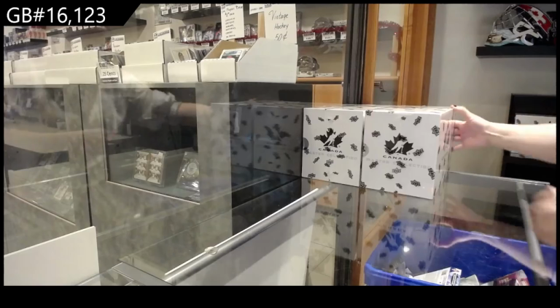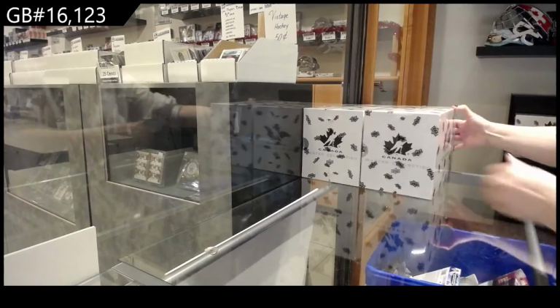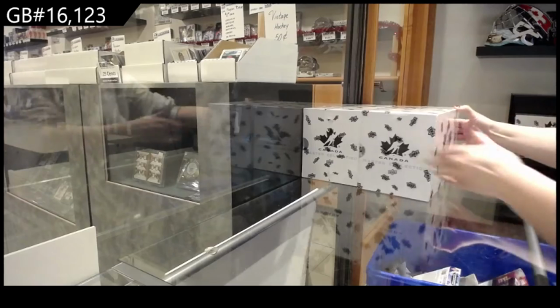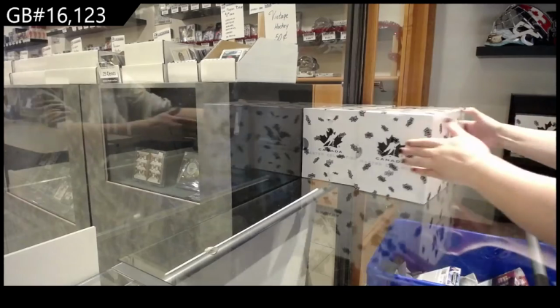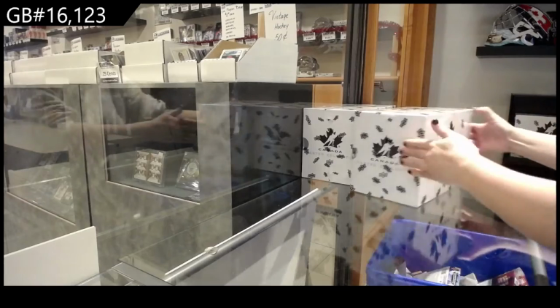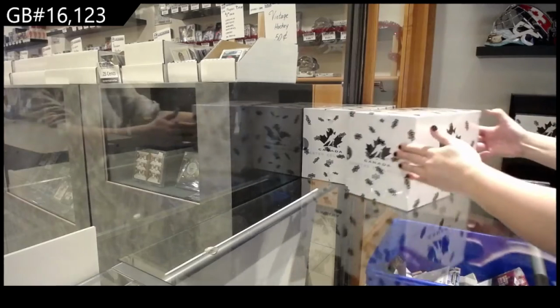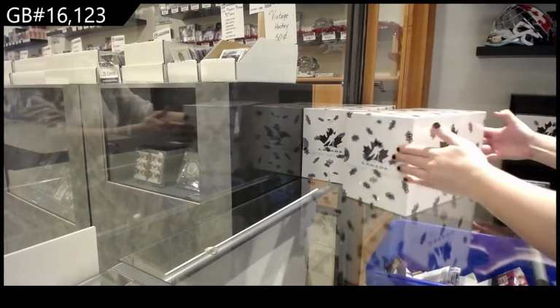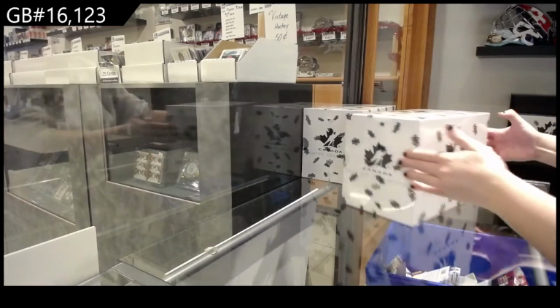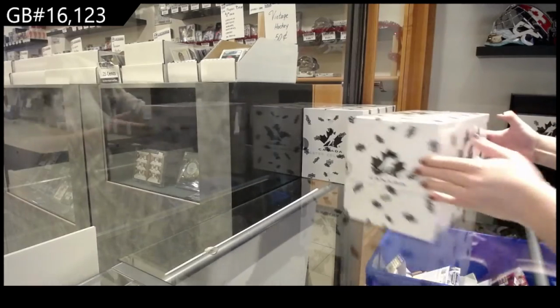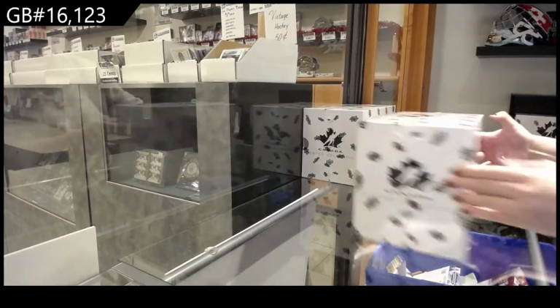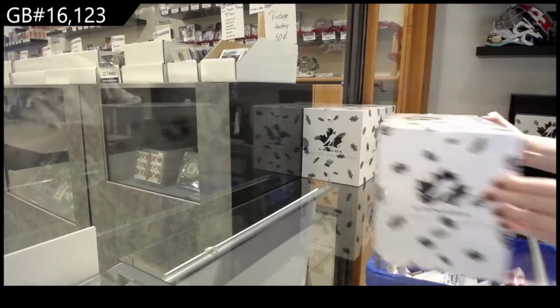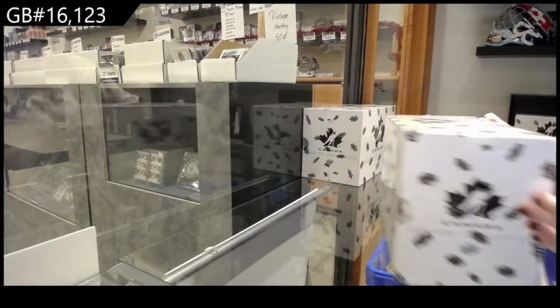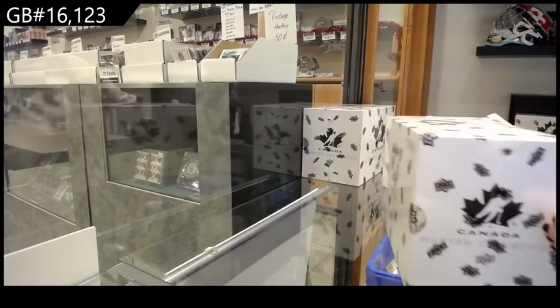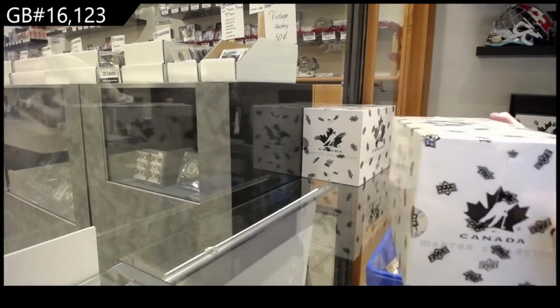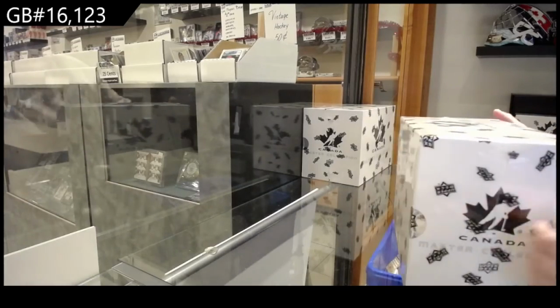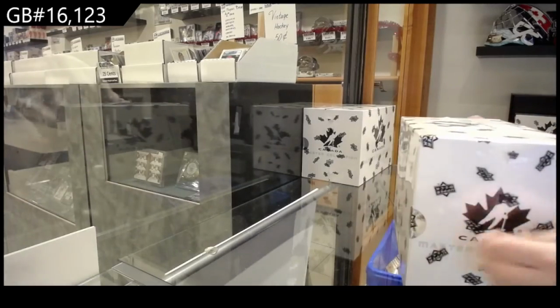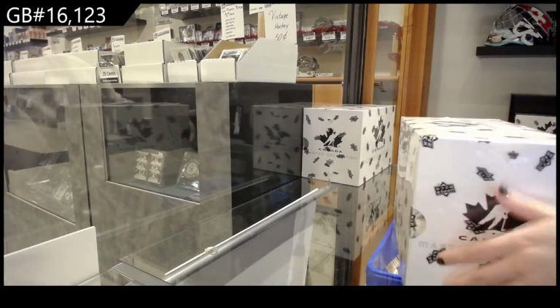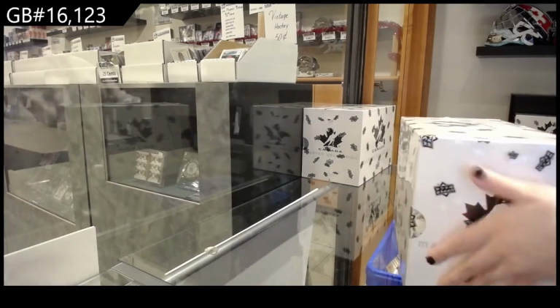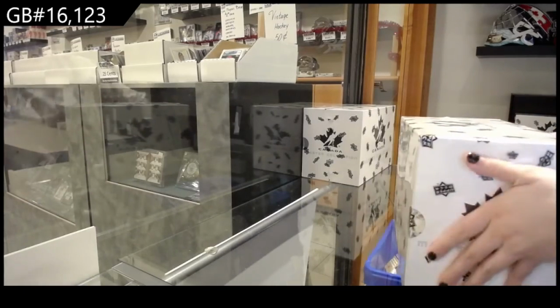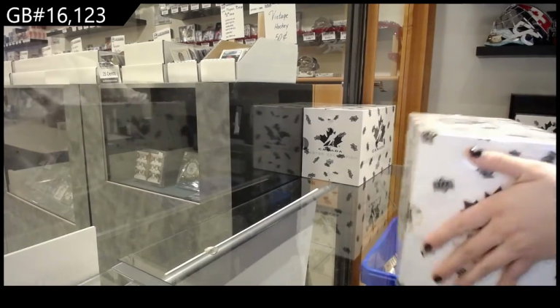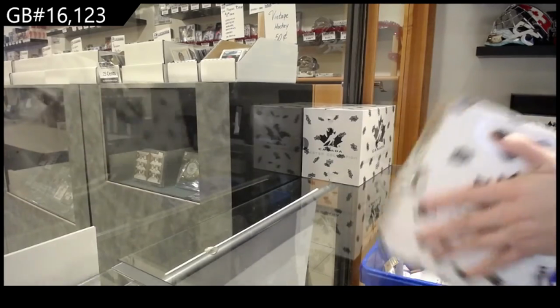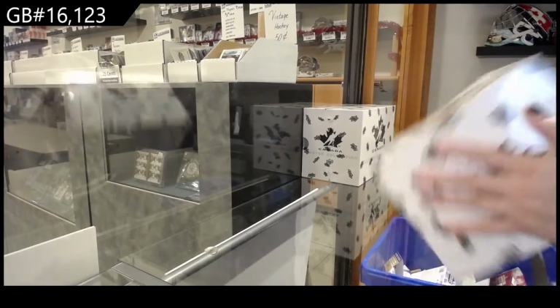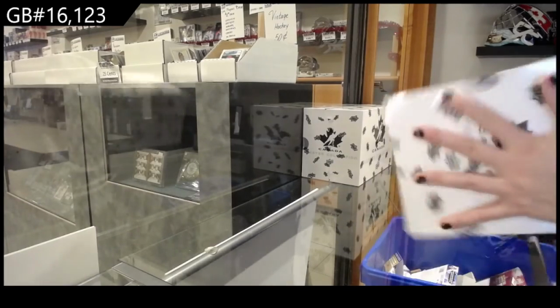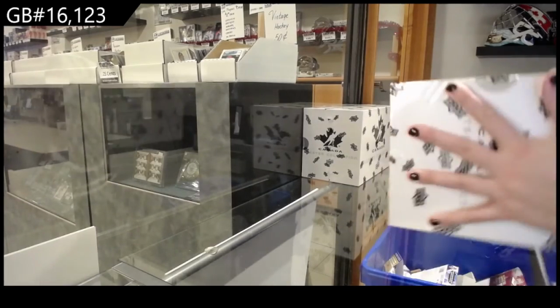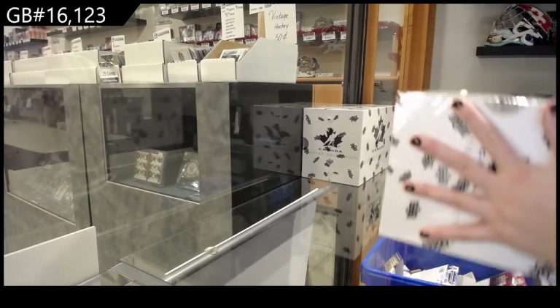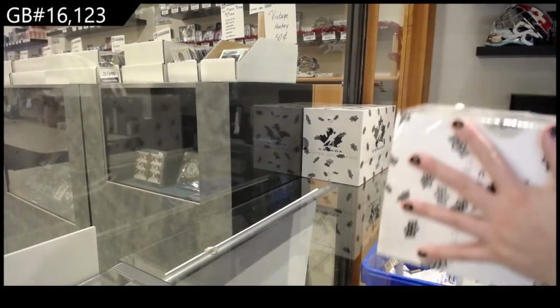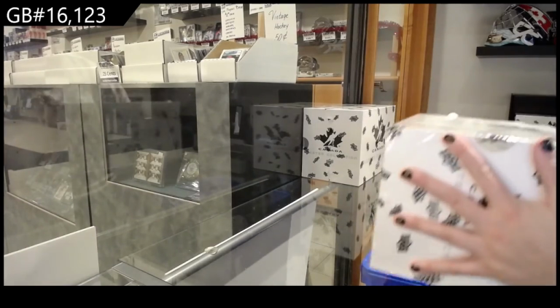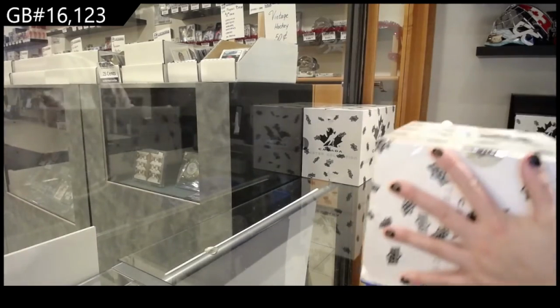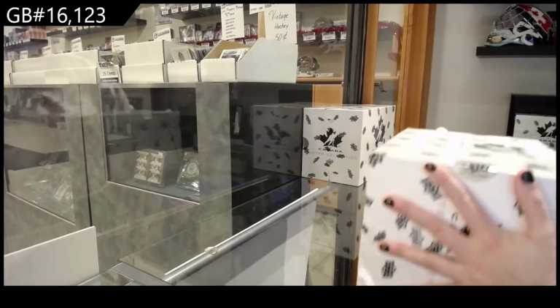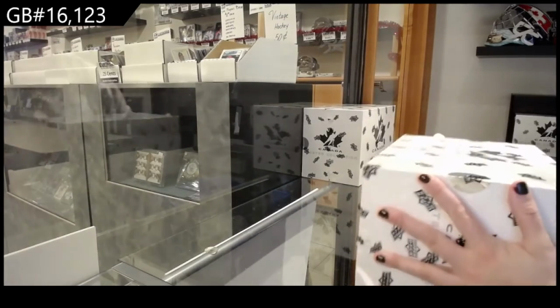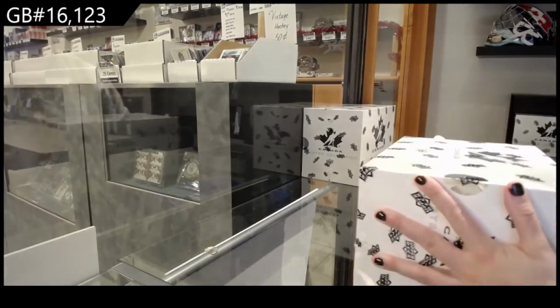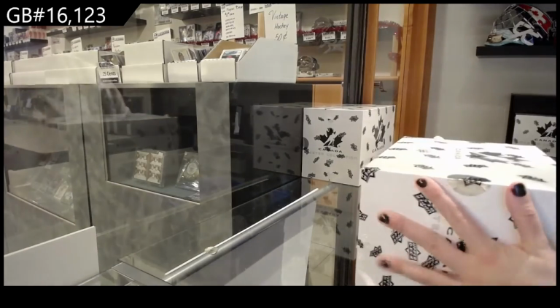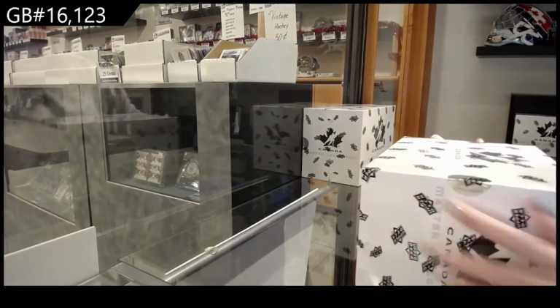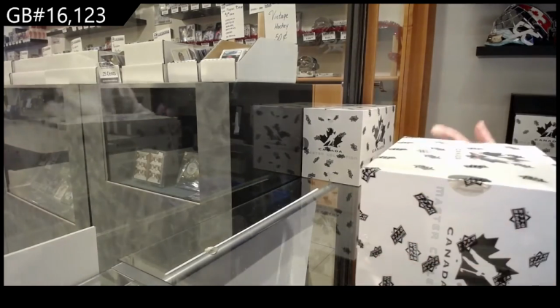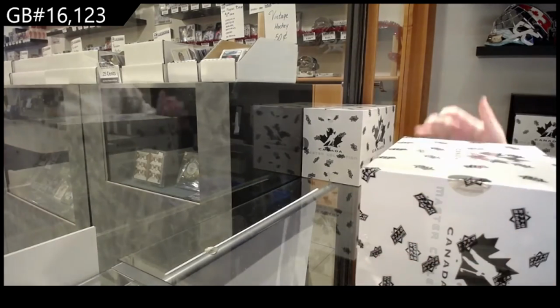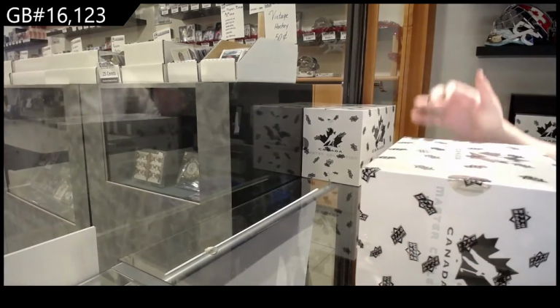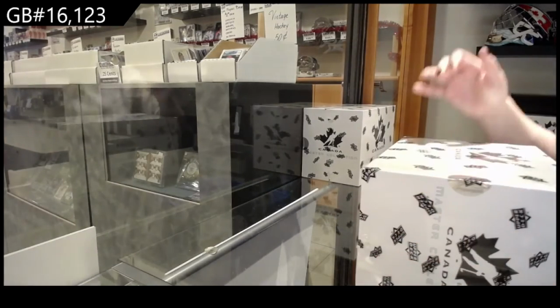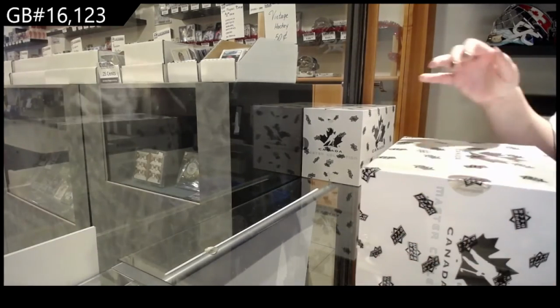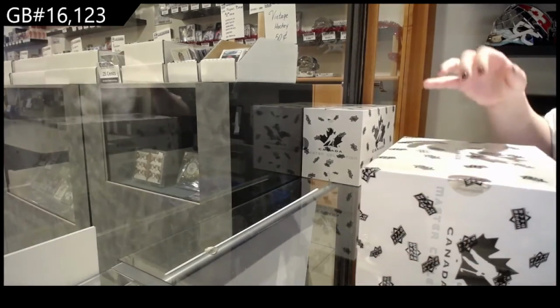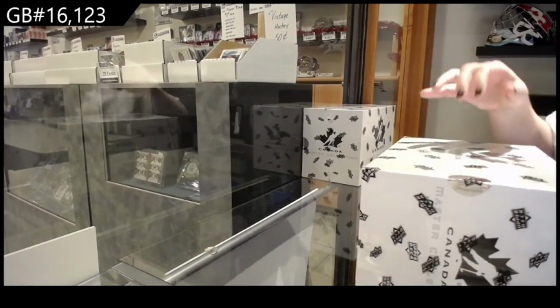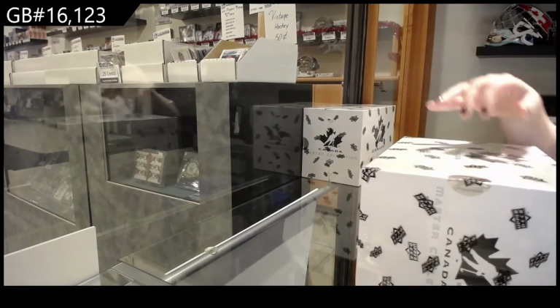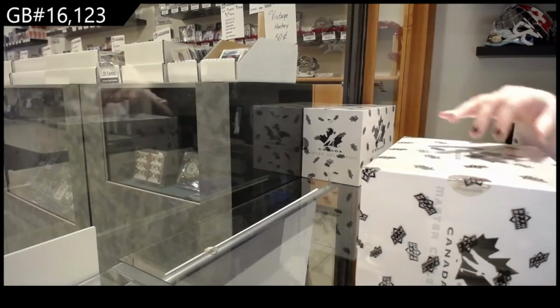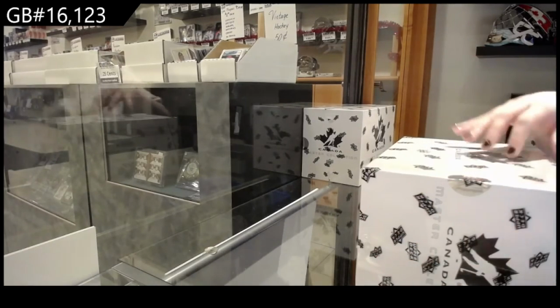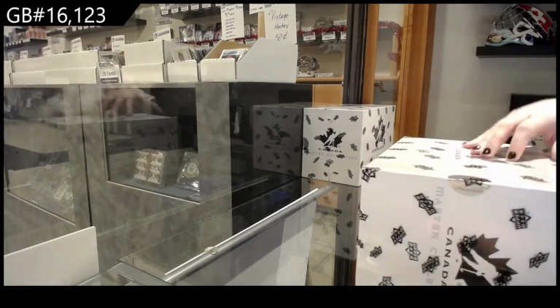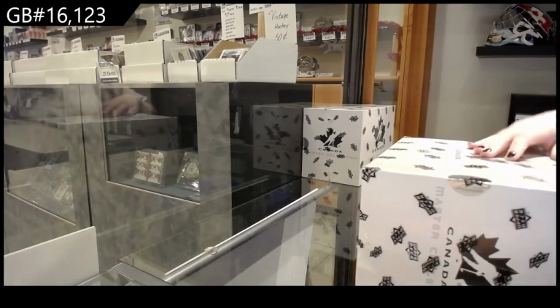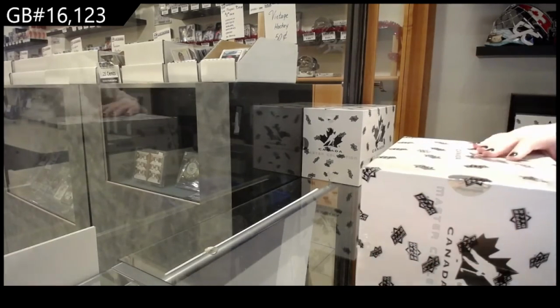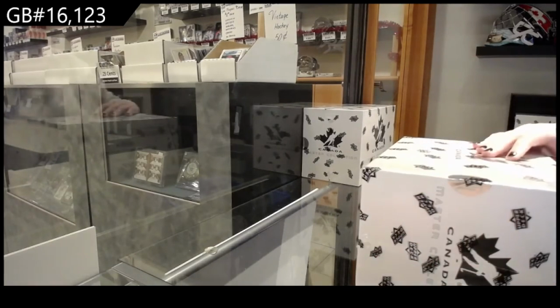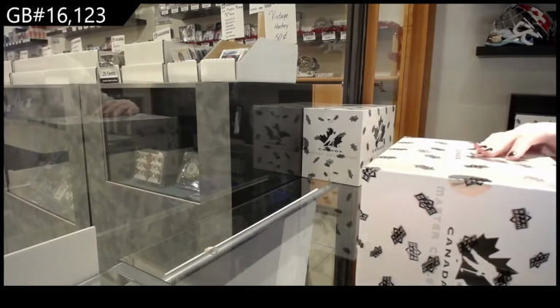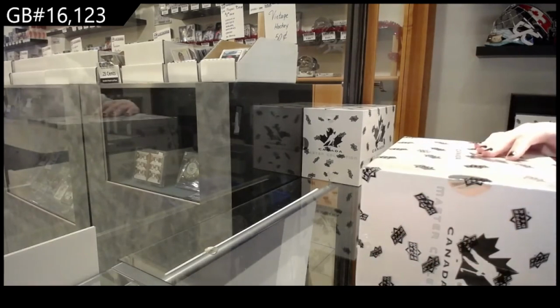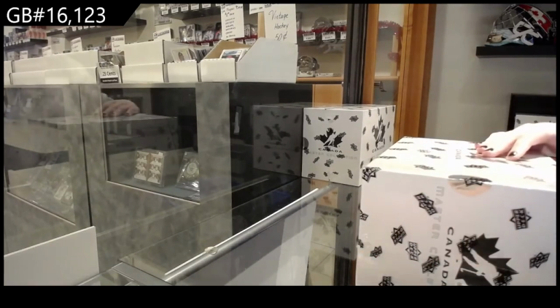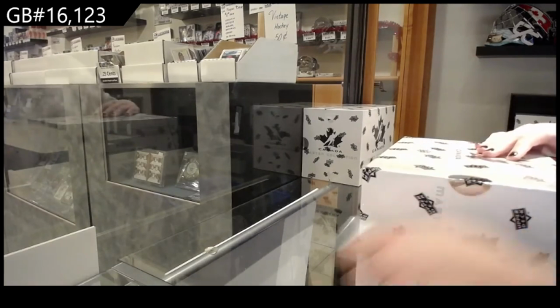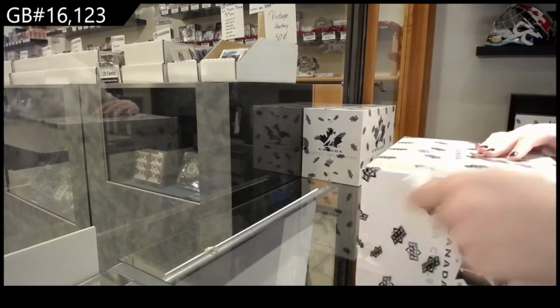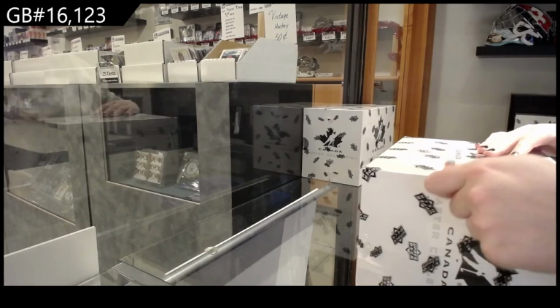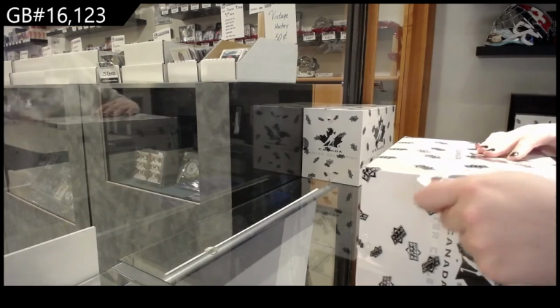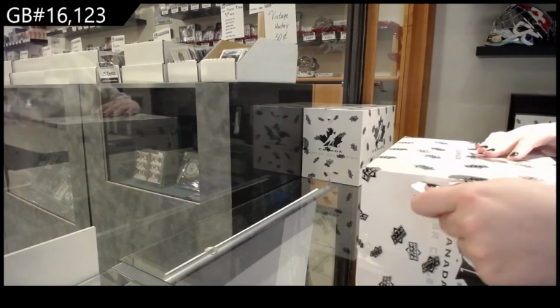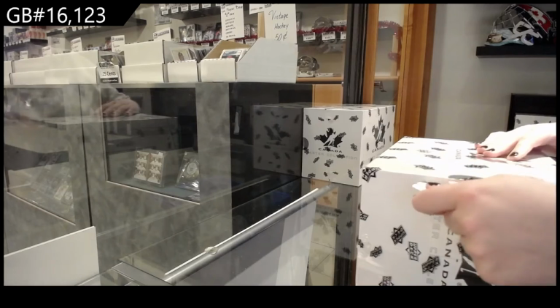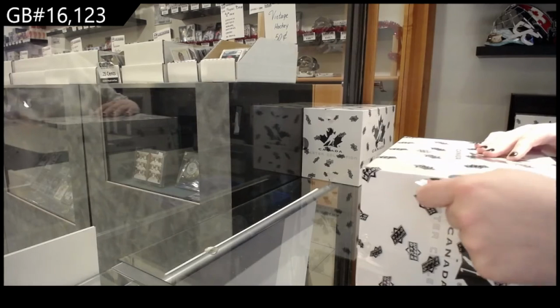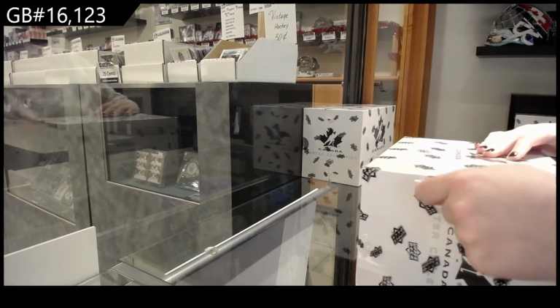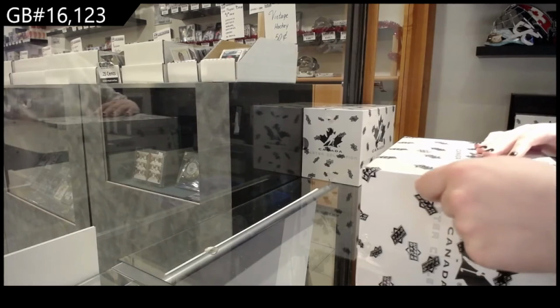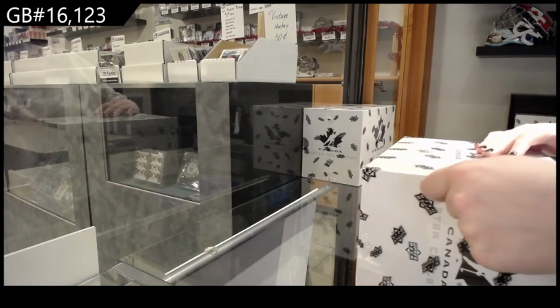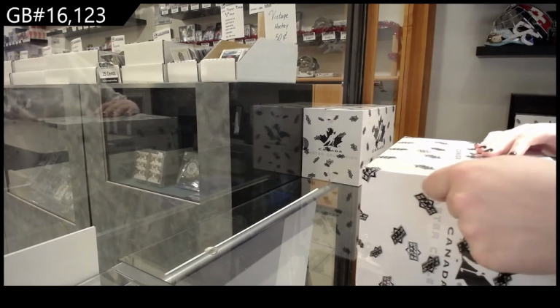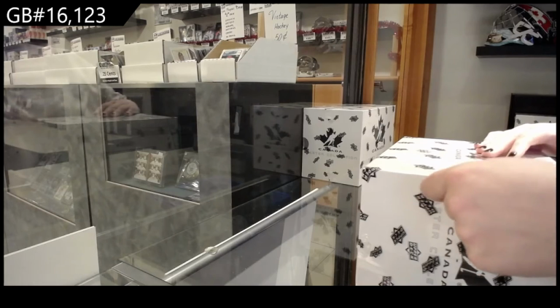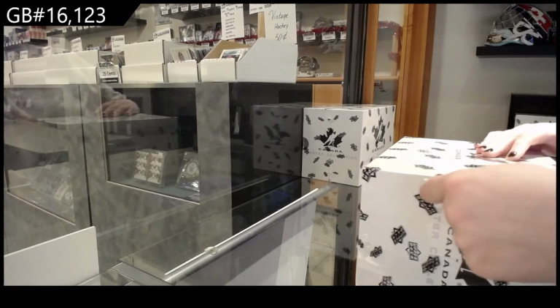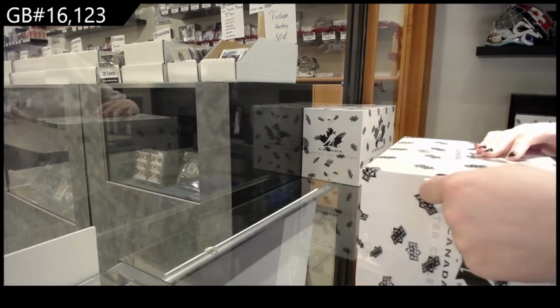16-1-23, we've got the Team Canada Master Collection box break.